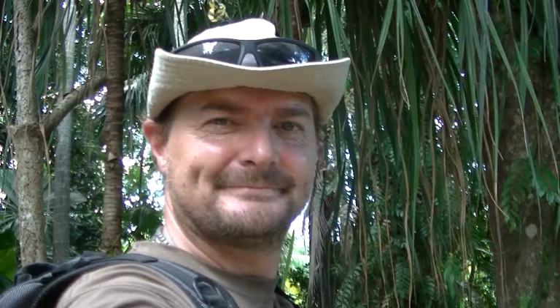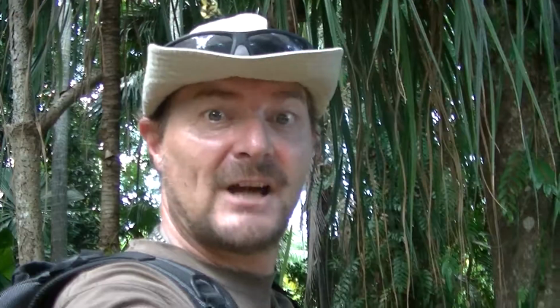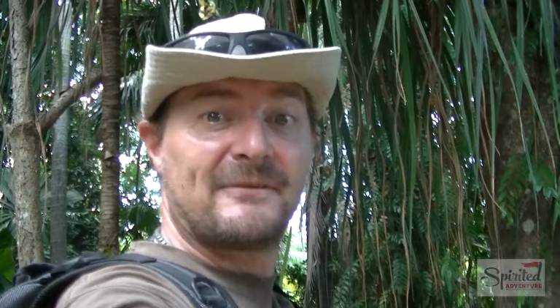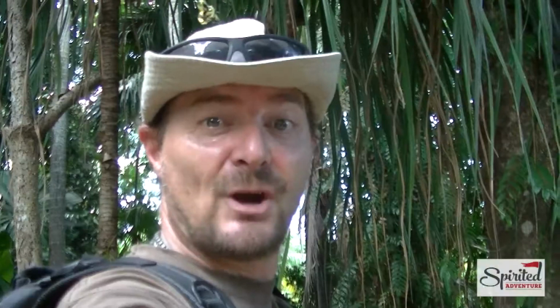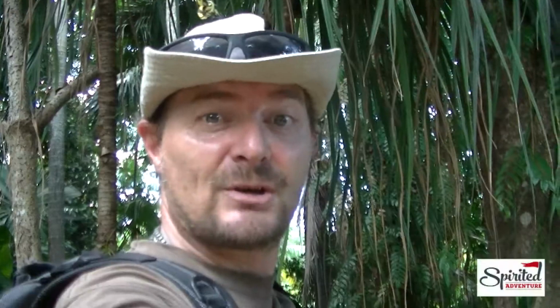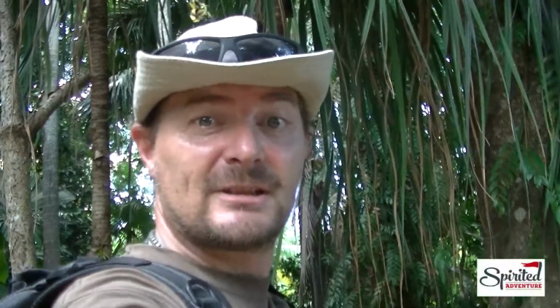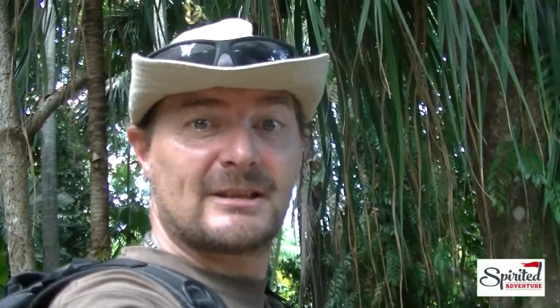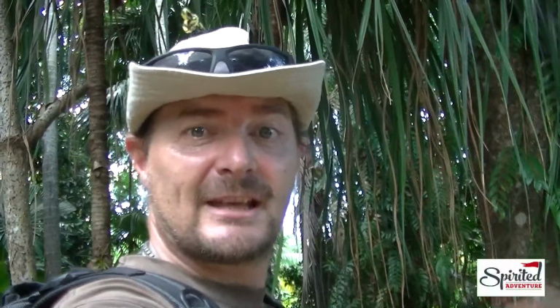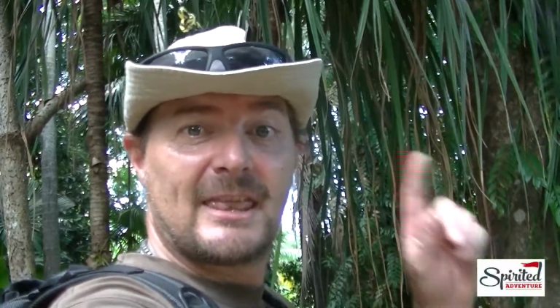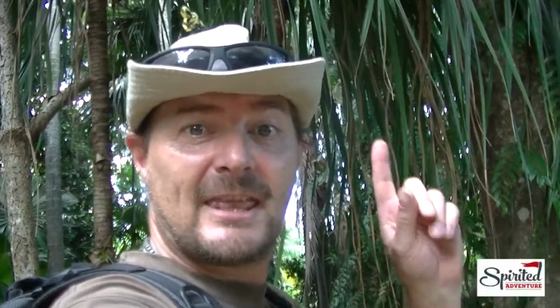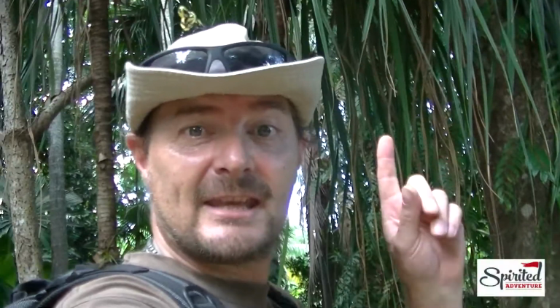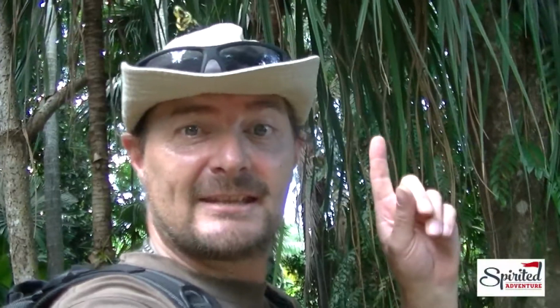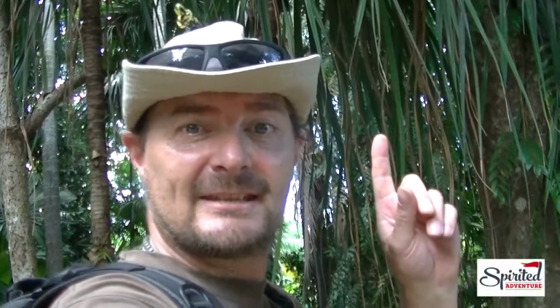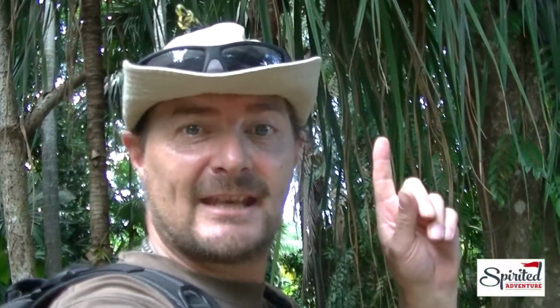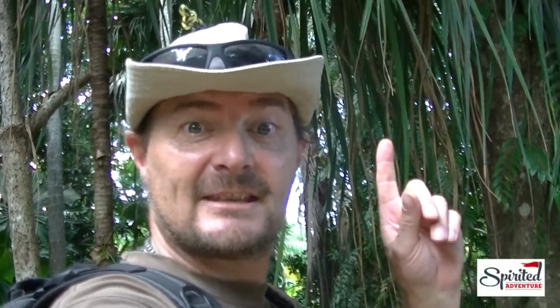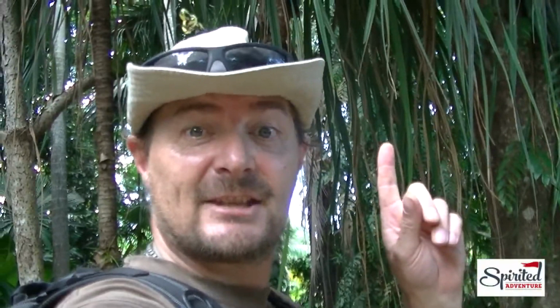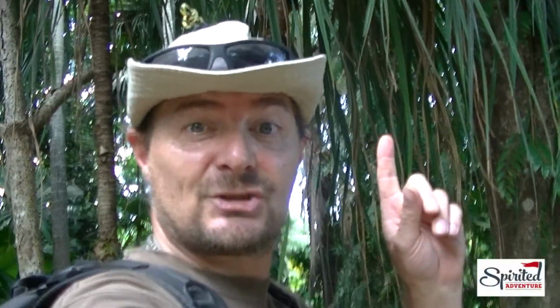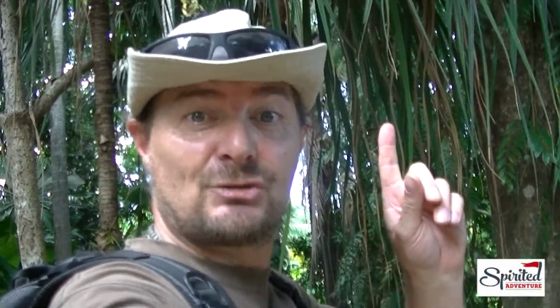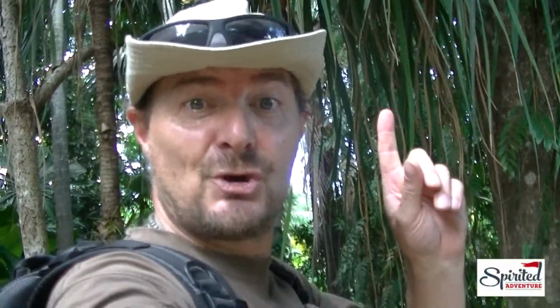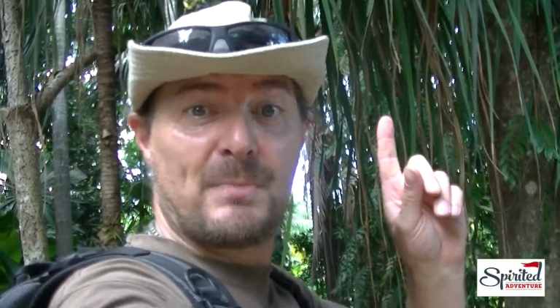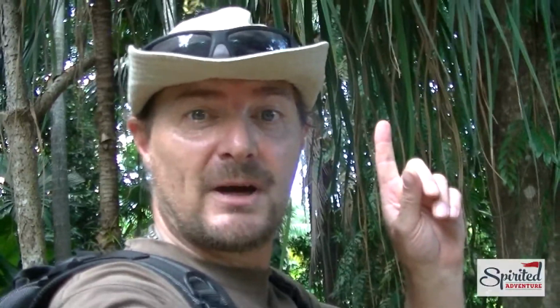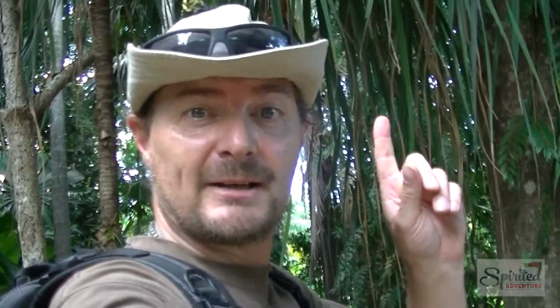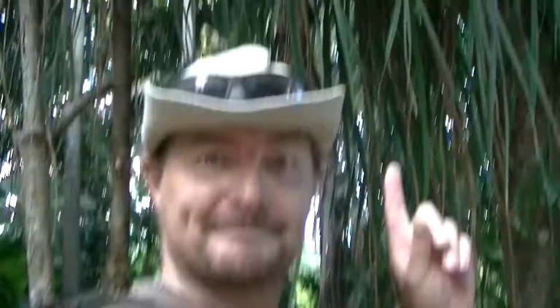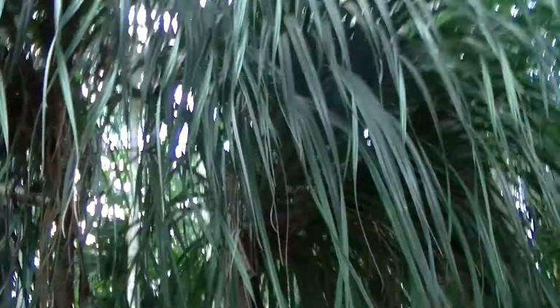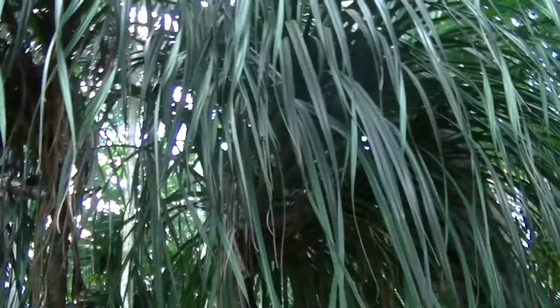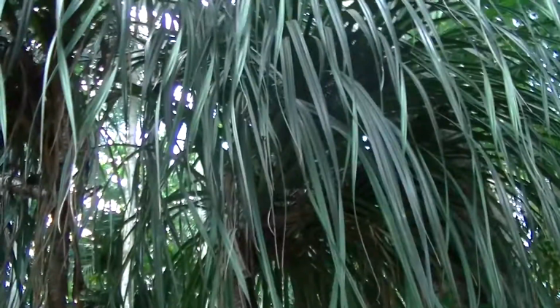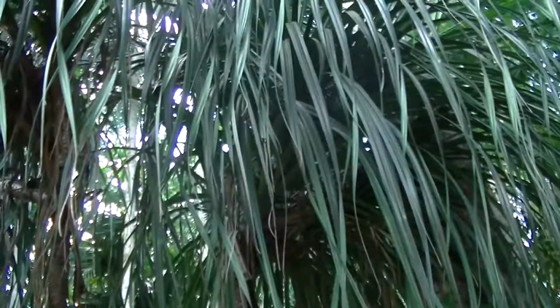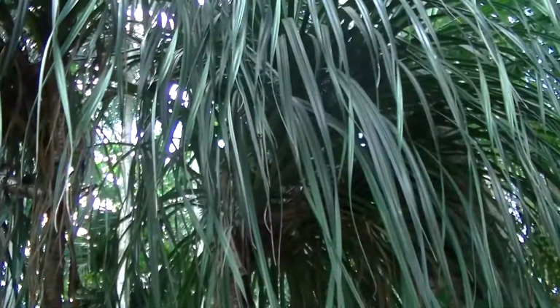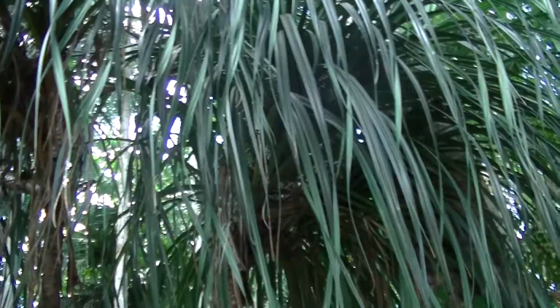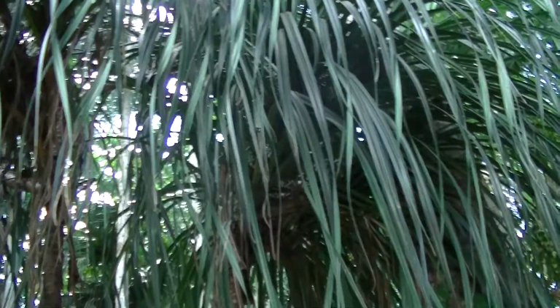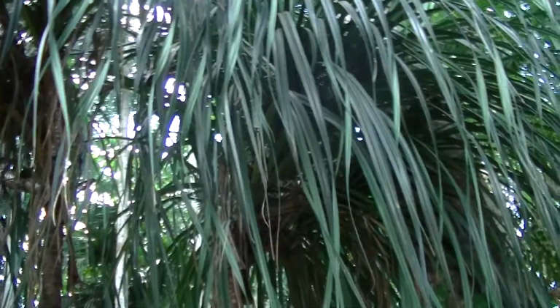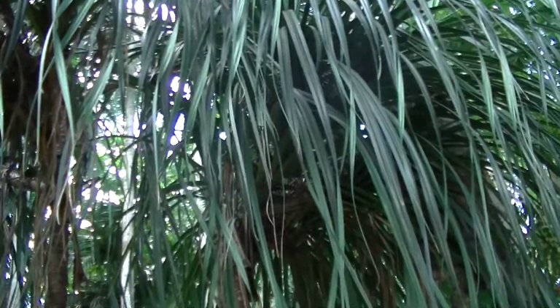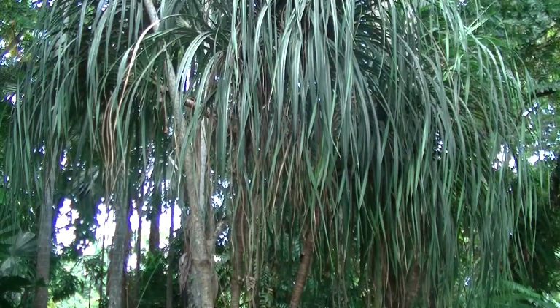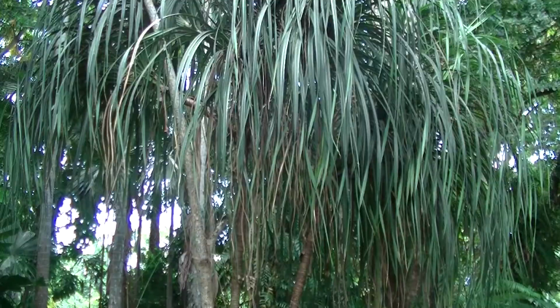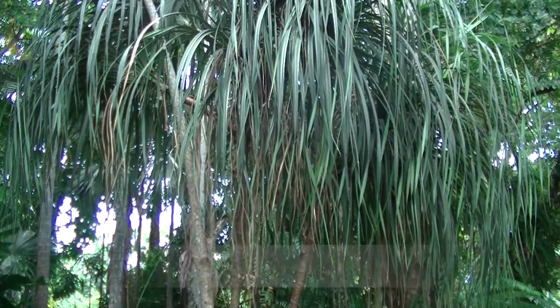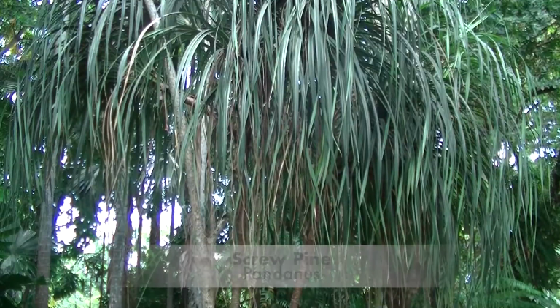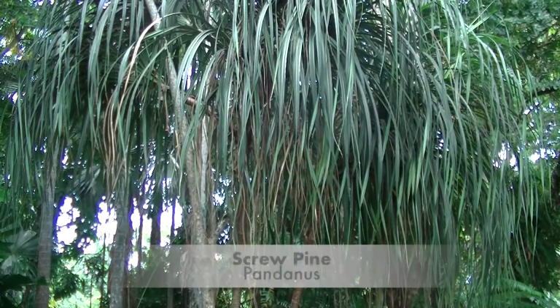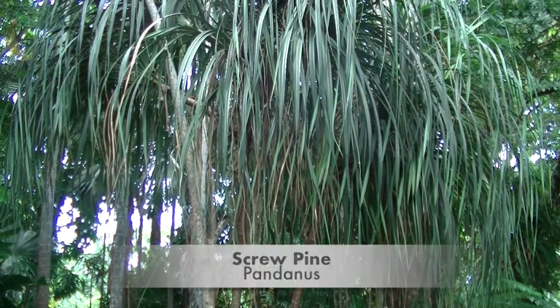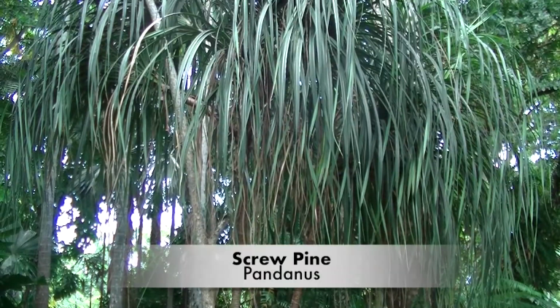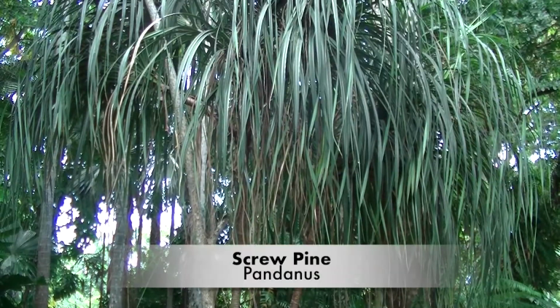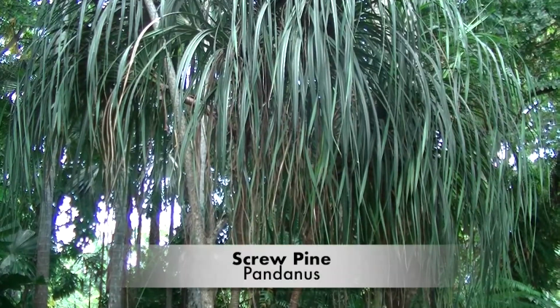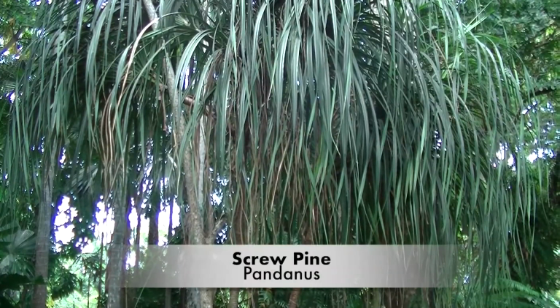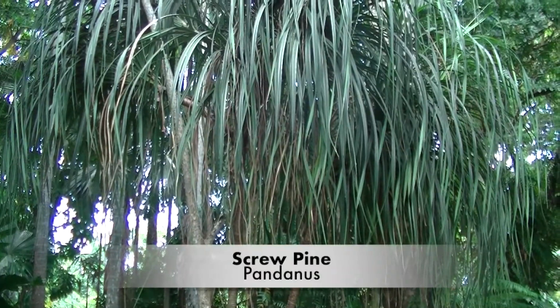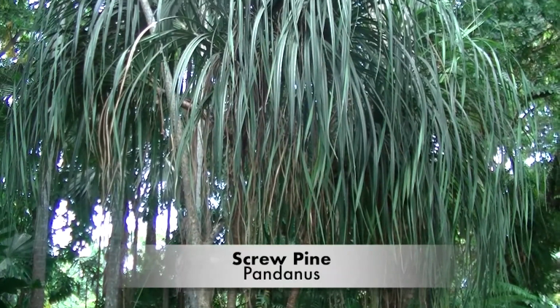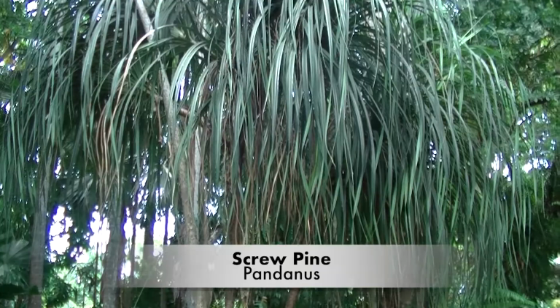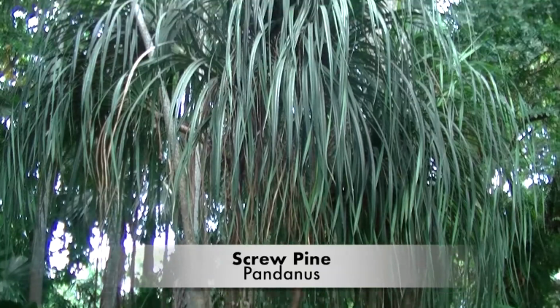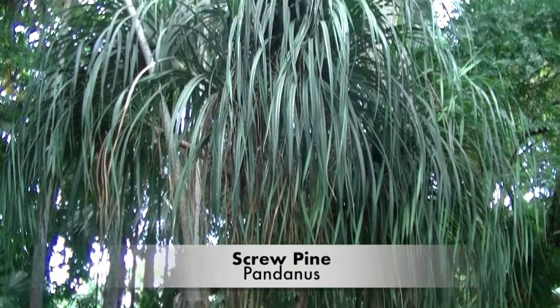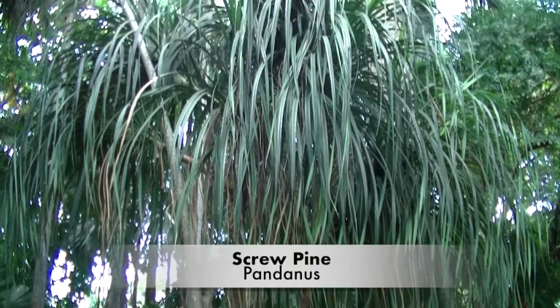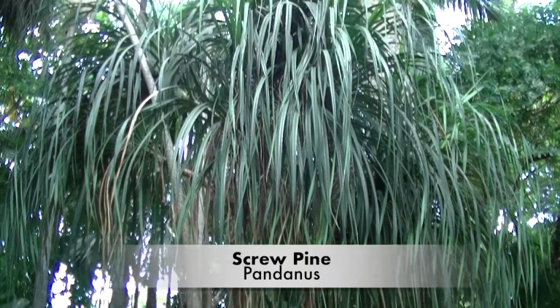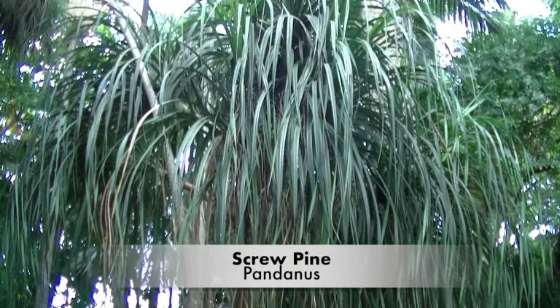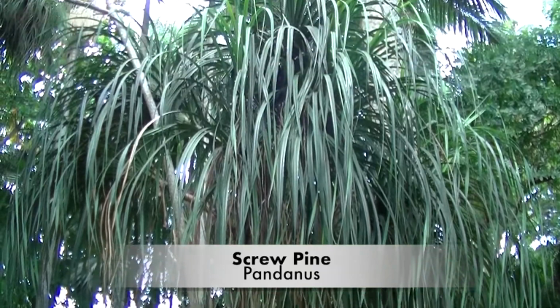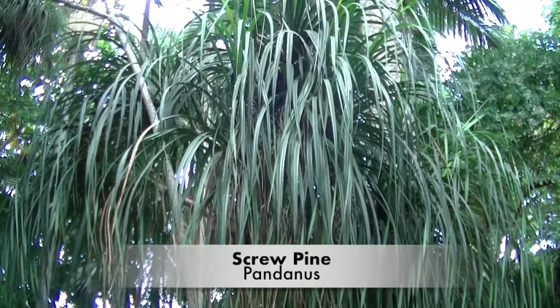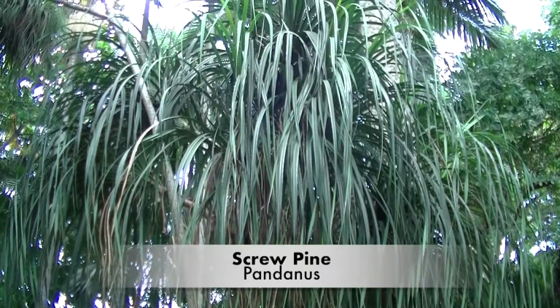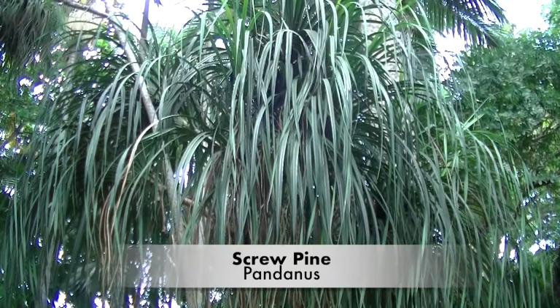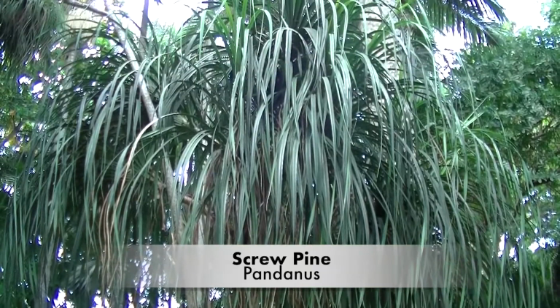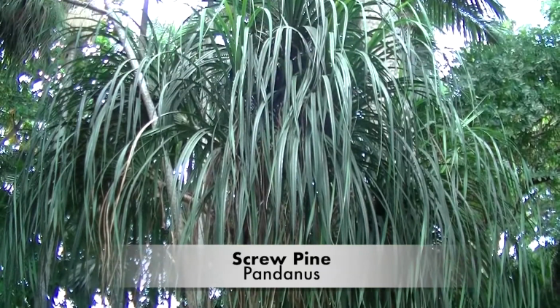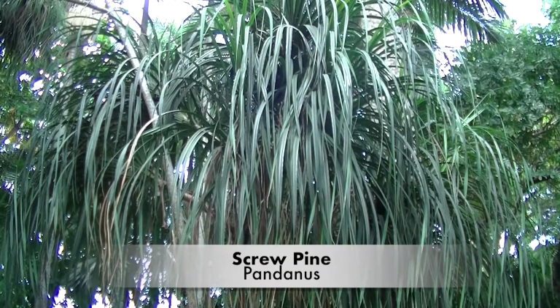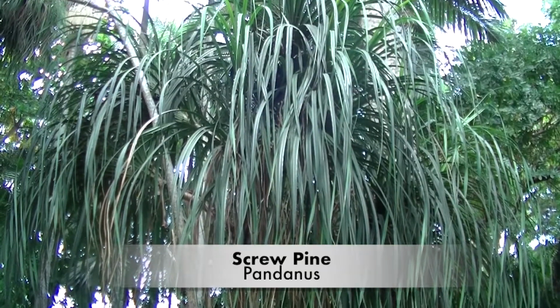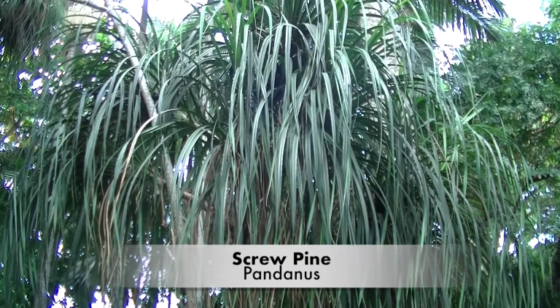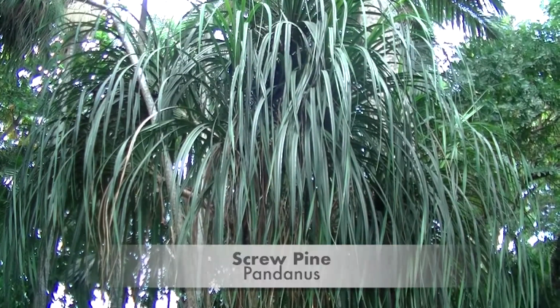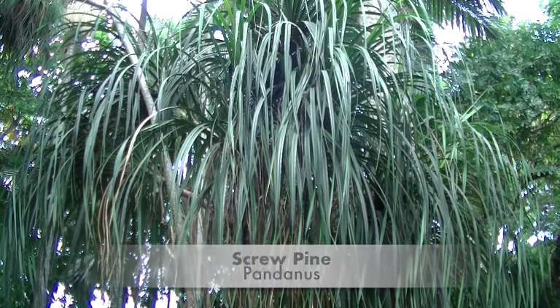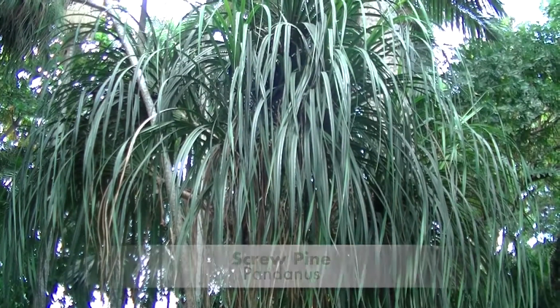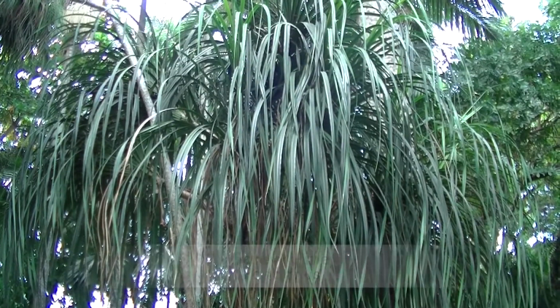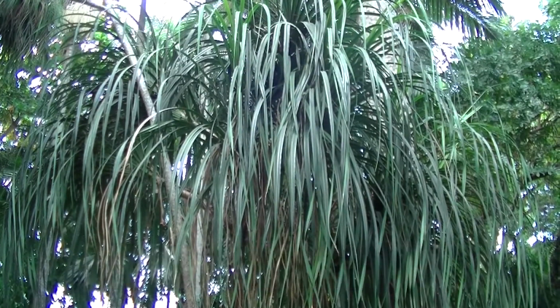This is the screw pine, Pandanus, also known as breadfruit, pandan, screw palm and screw pine.